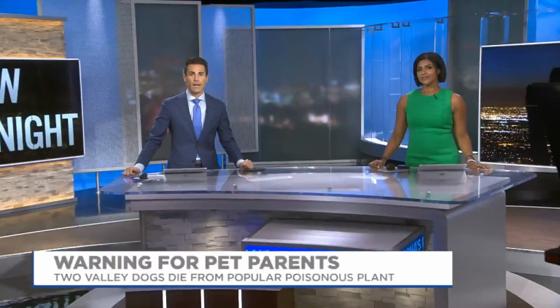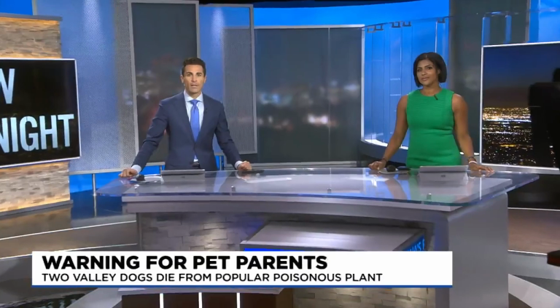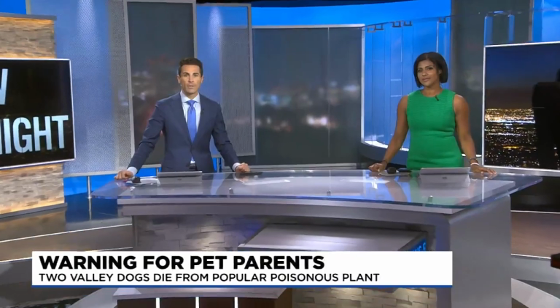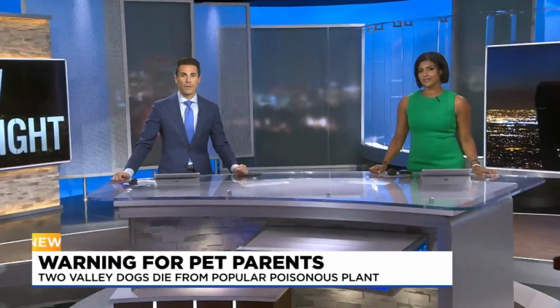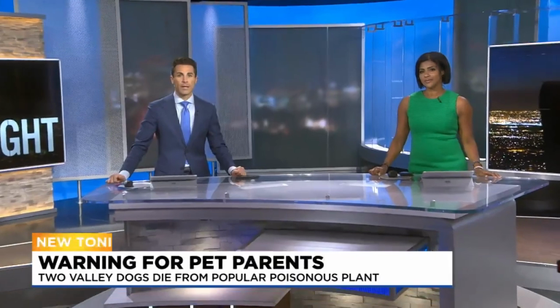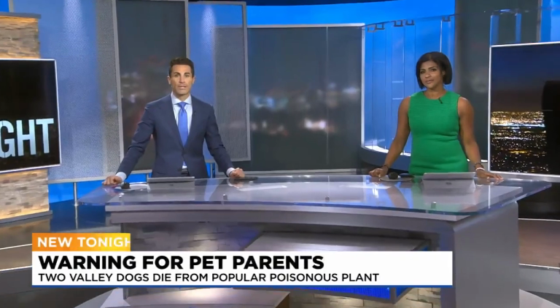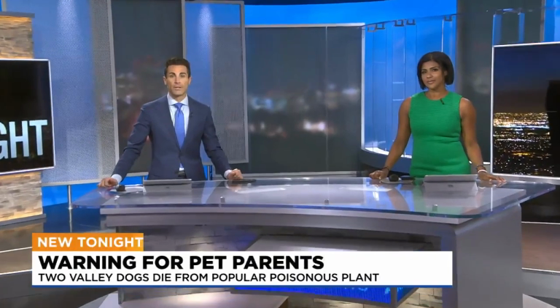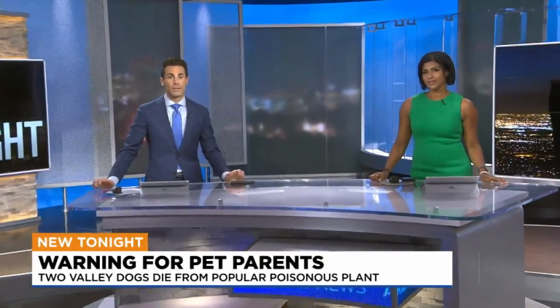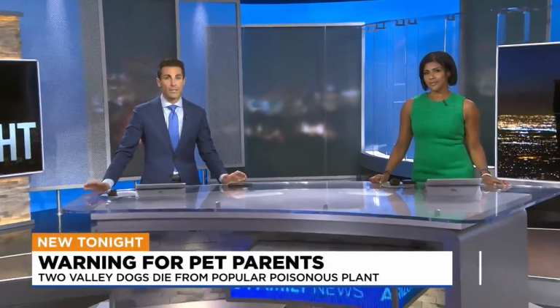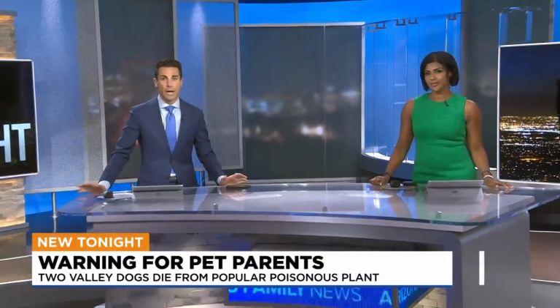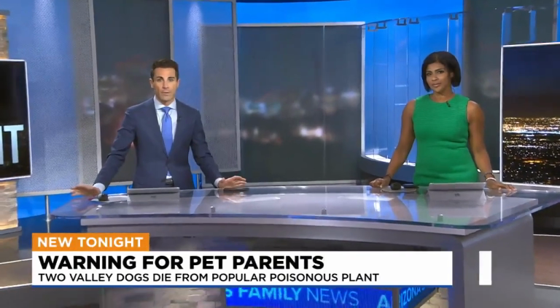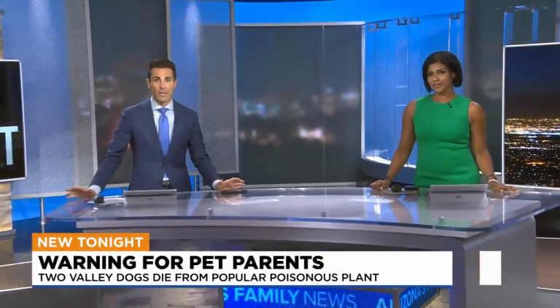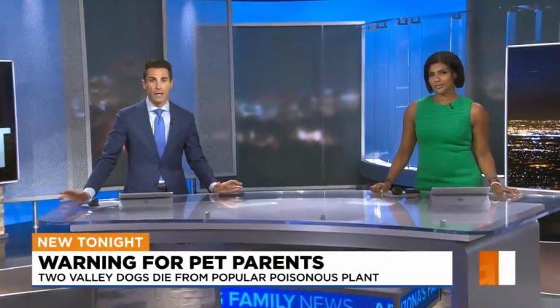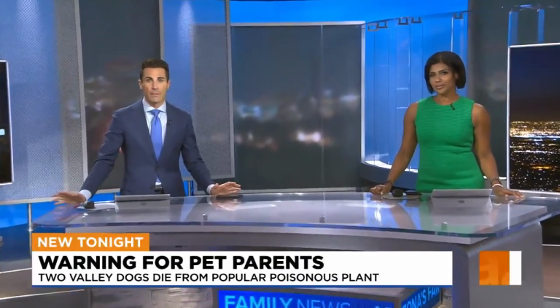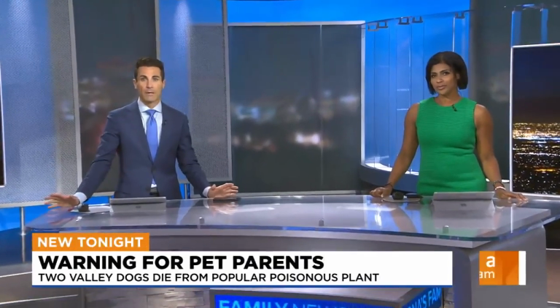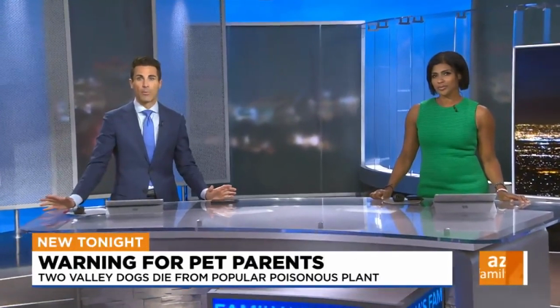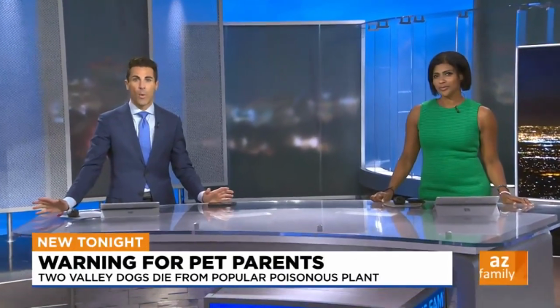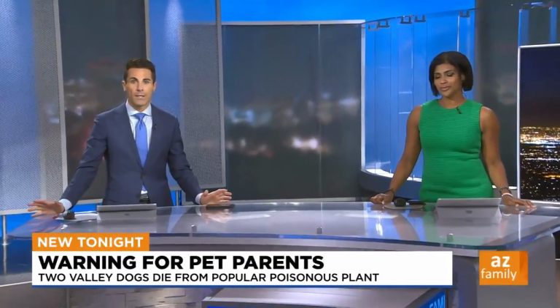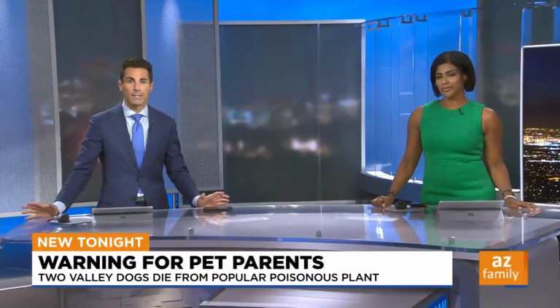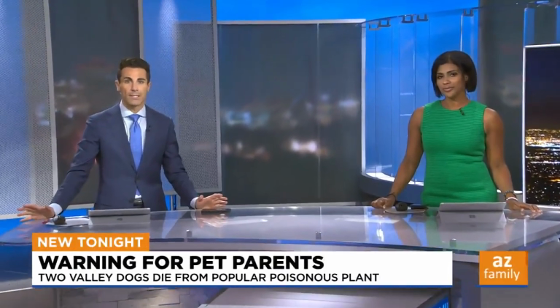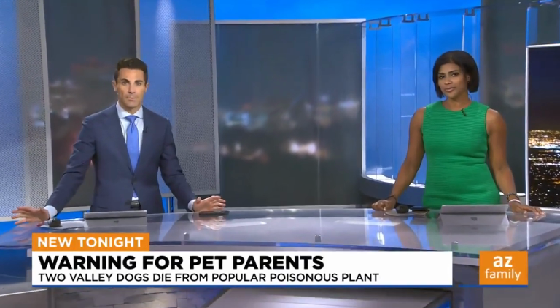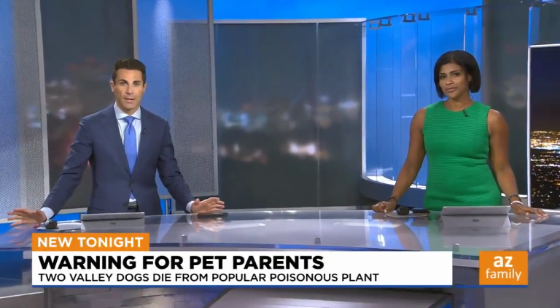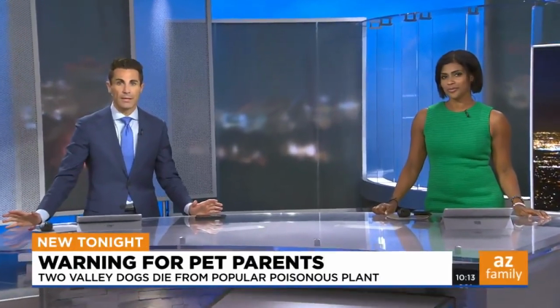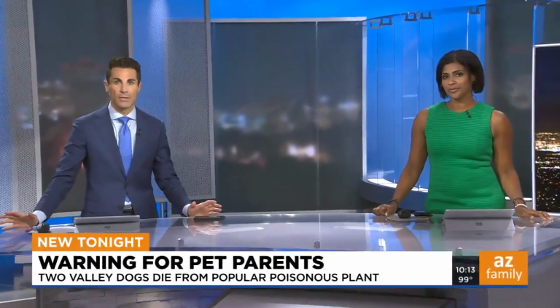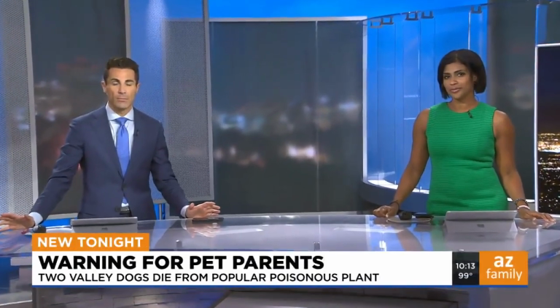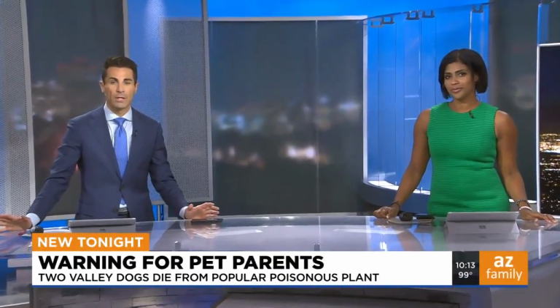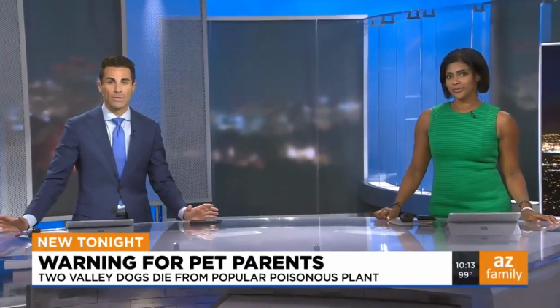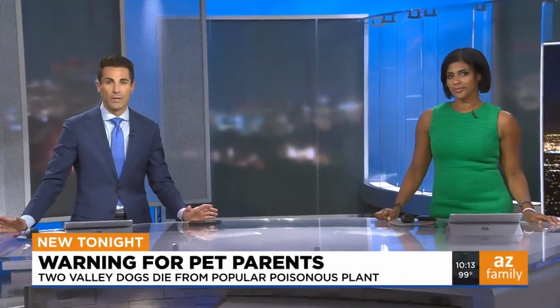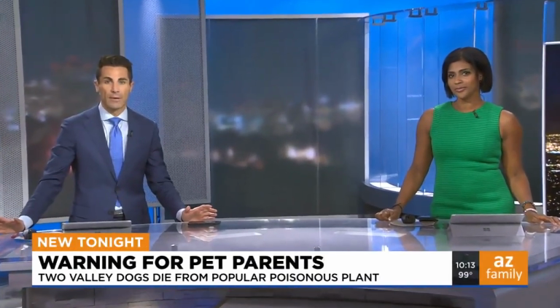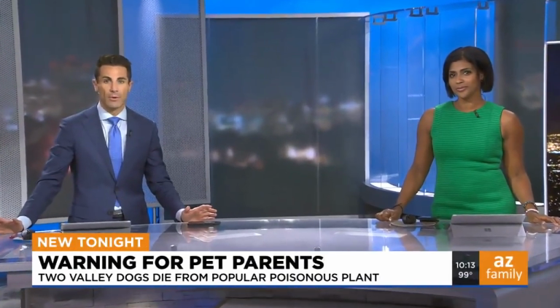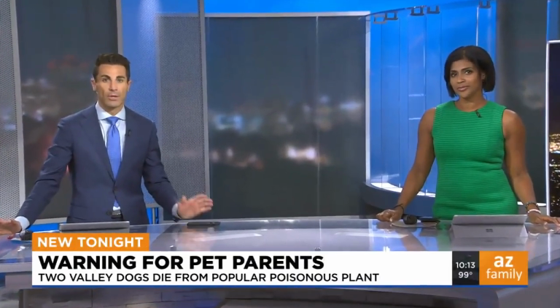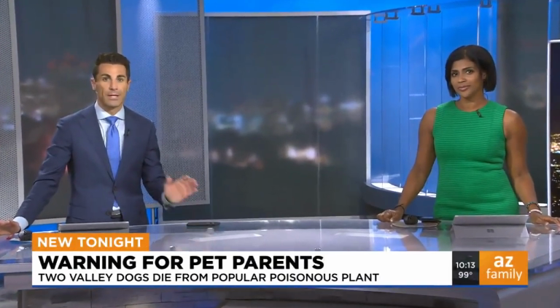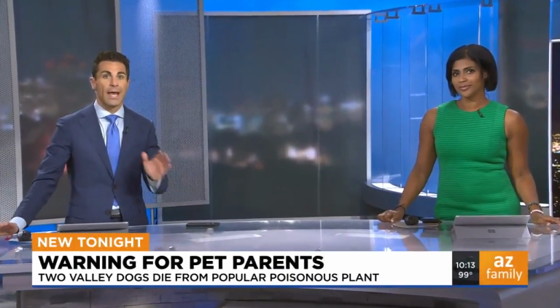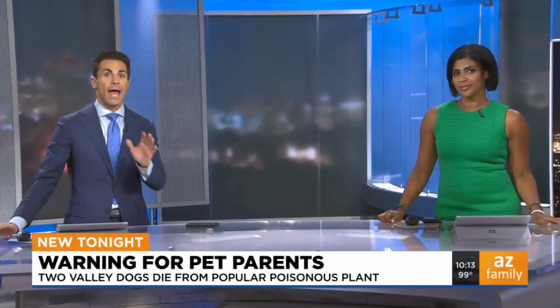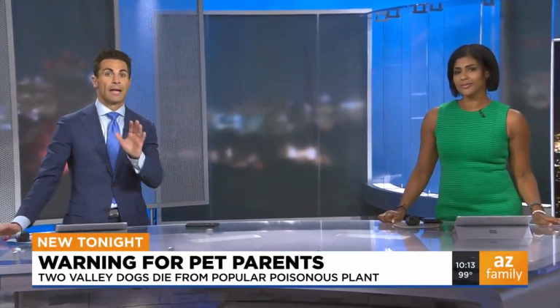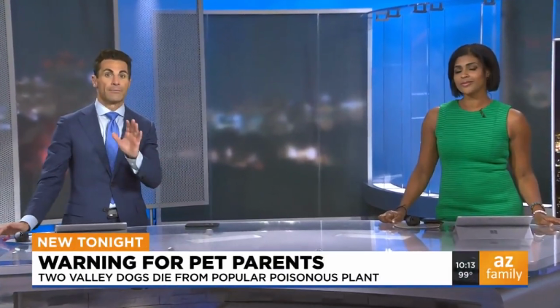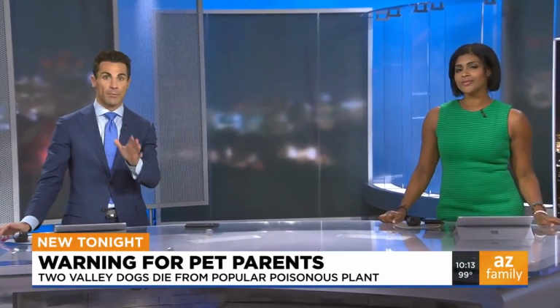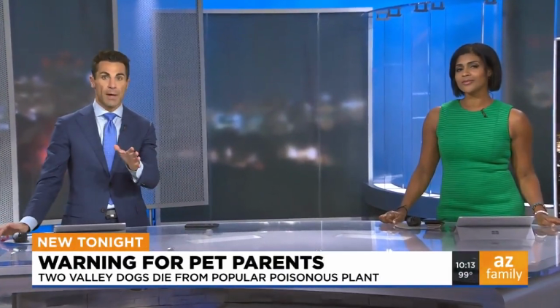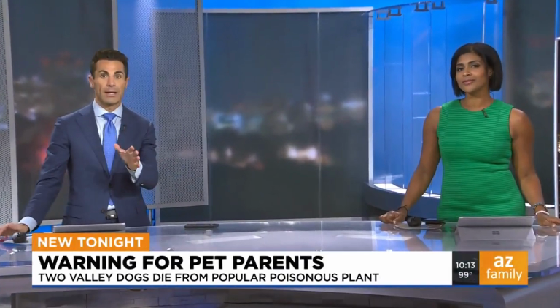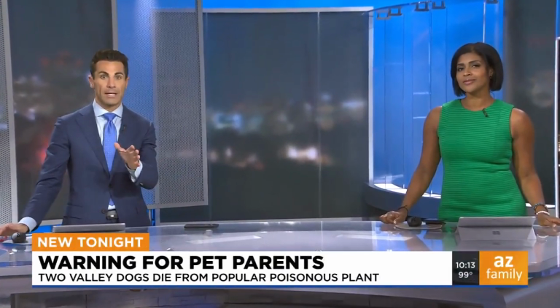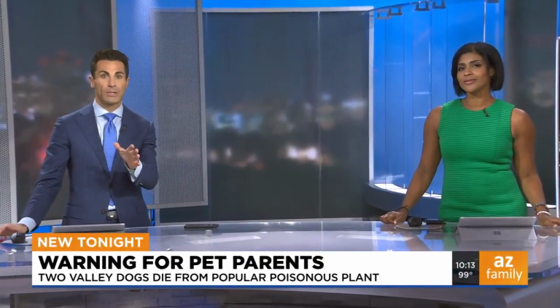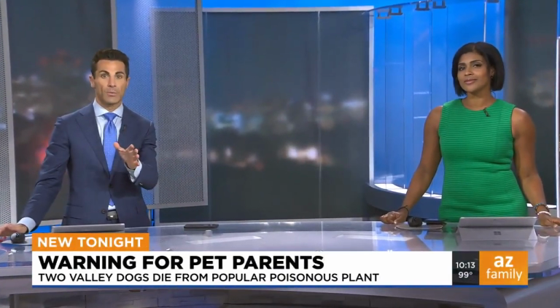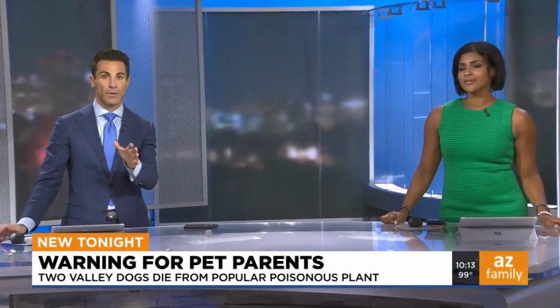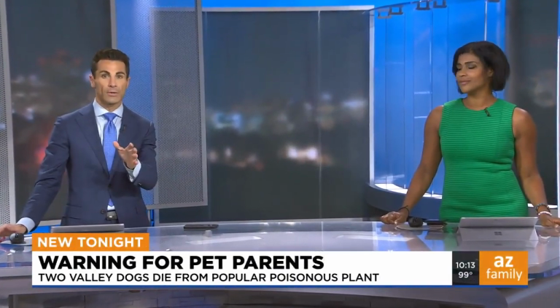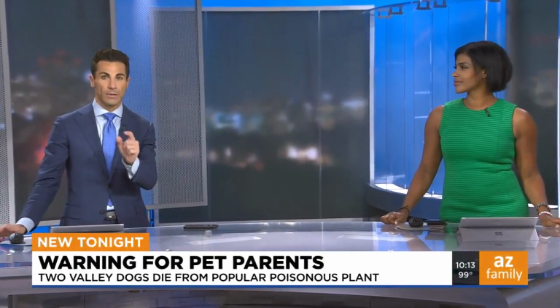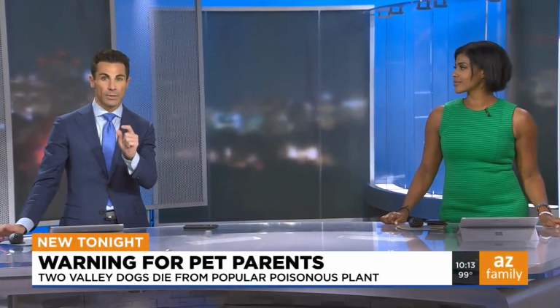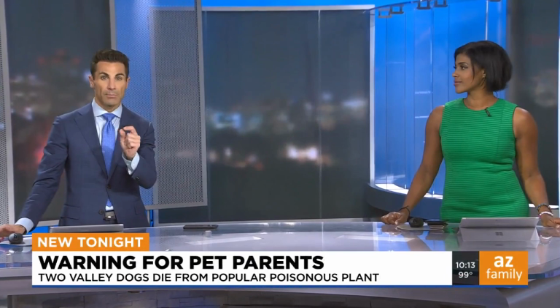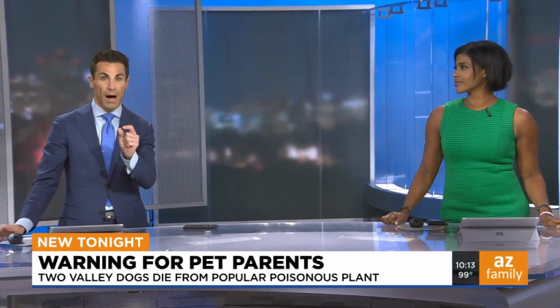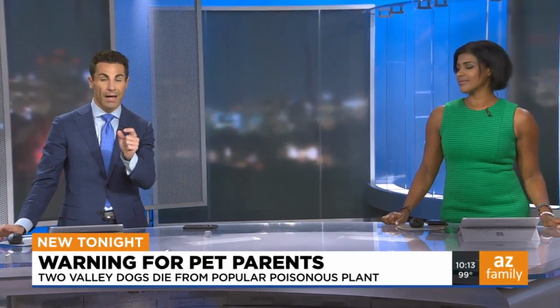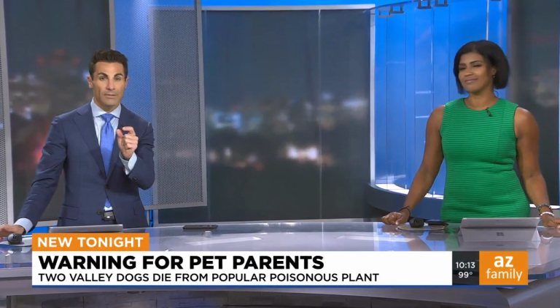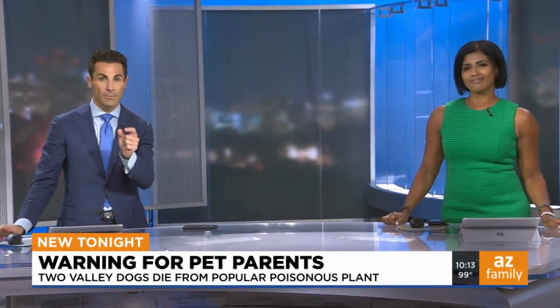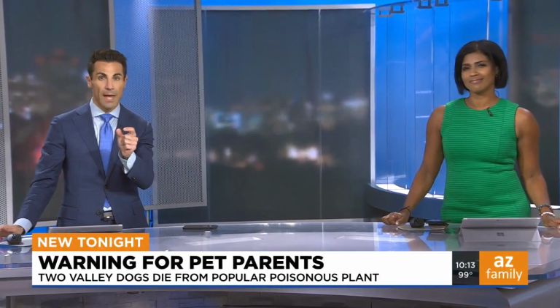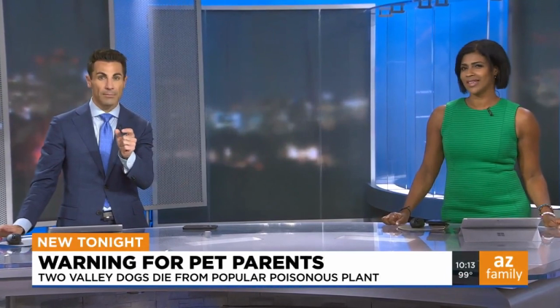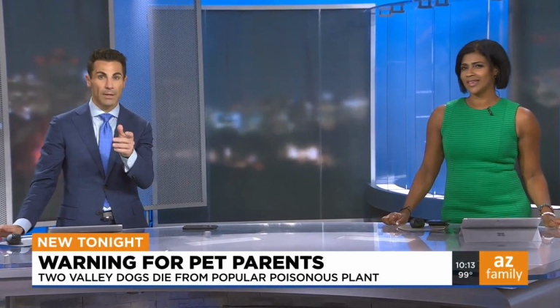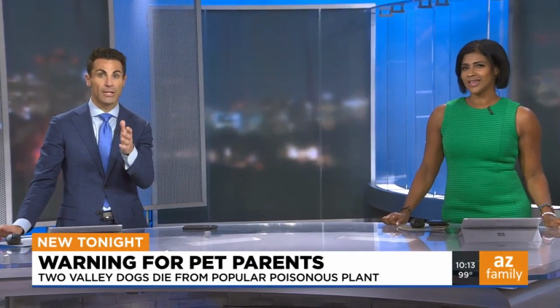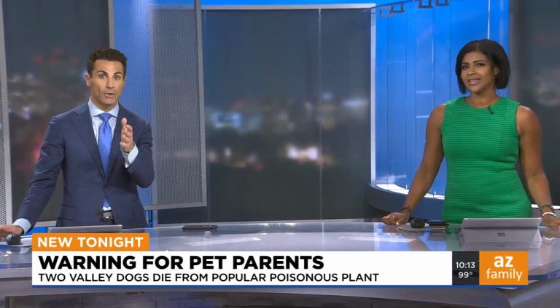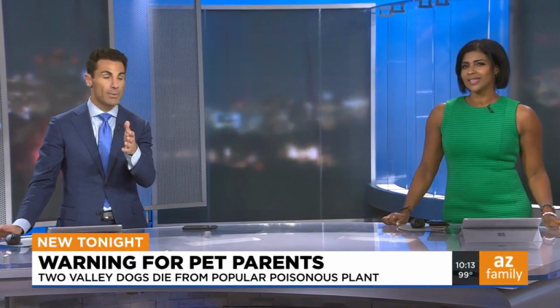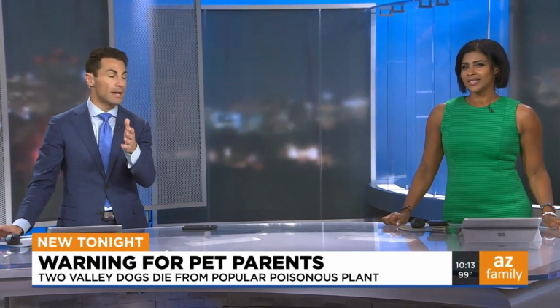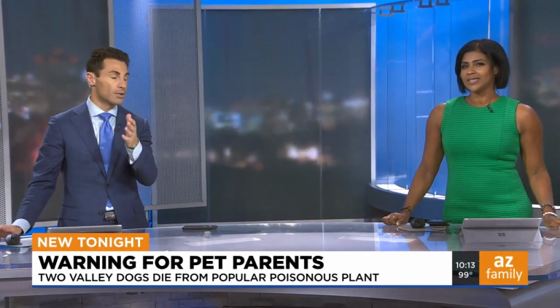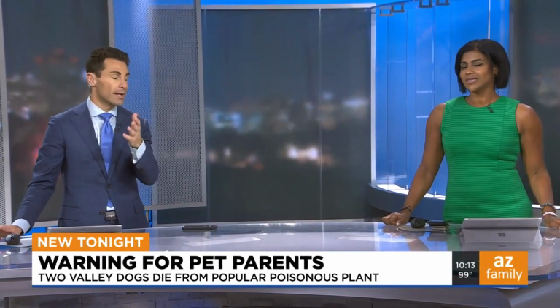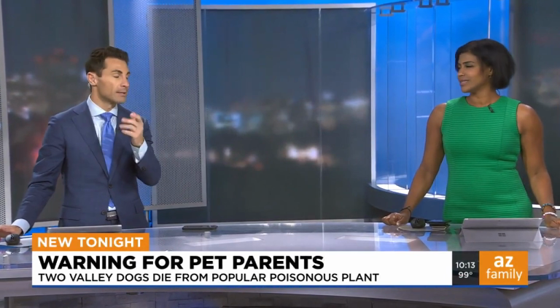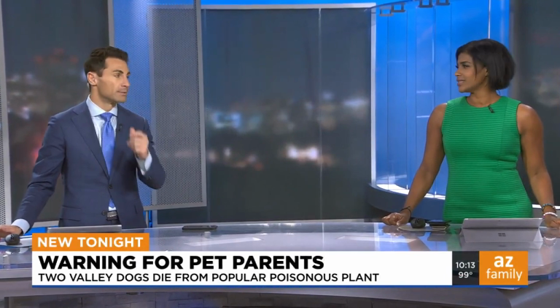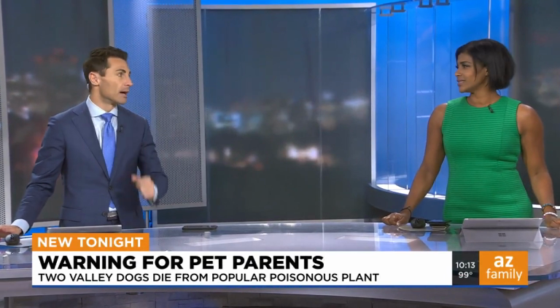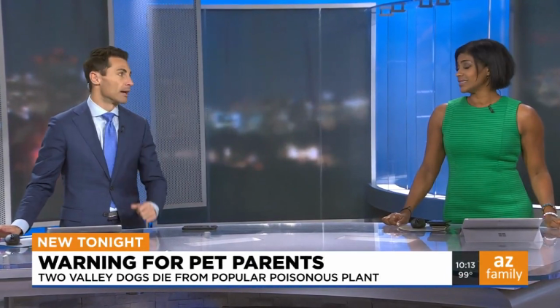And a story that is new tonight. We're talking about a poisonous plant that could be in your neighborhood, and if your pet eats one of those little pods from that plant, your pet could end up dying.